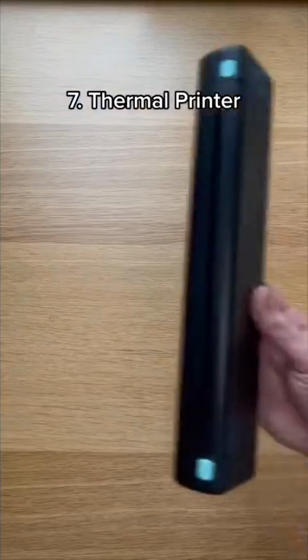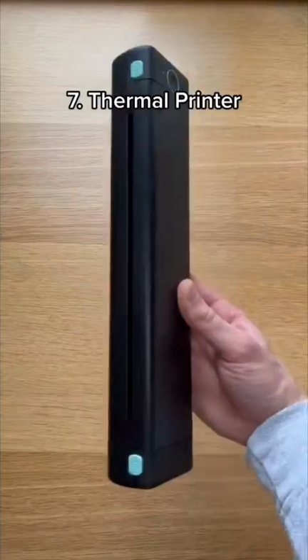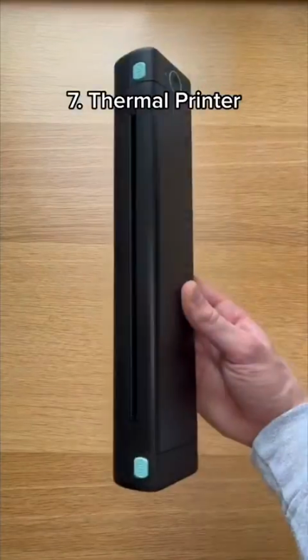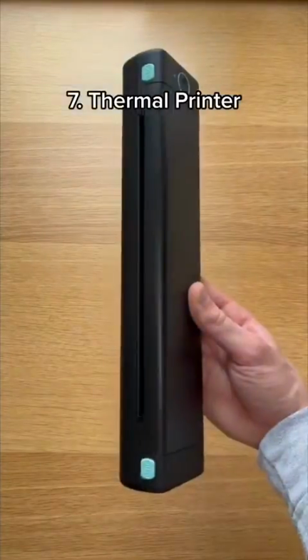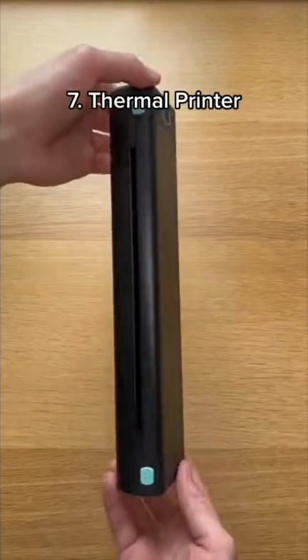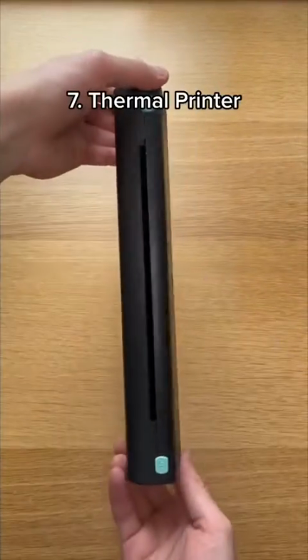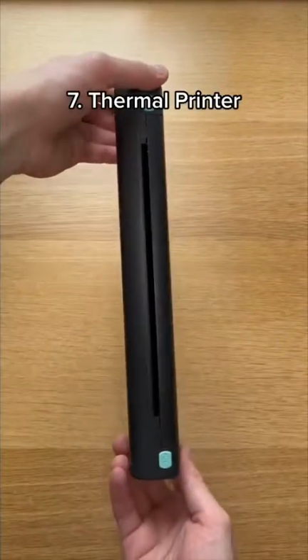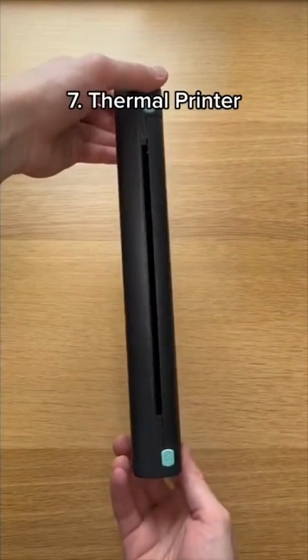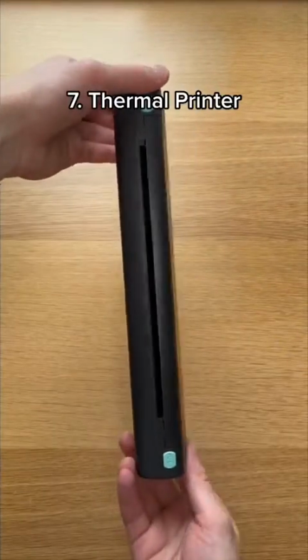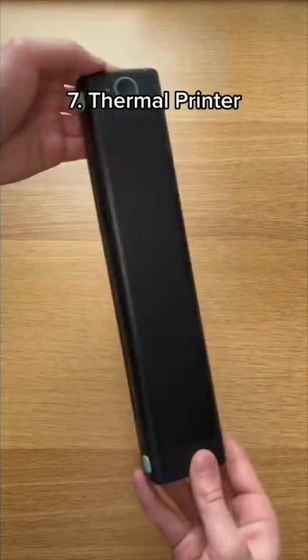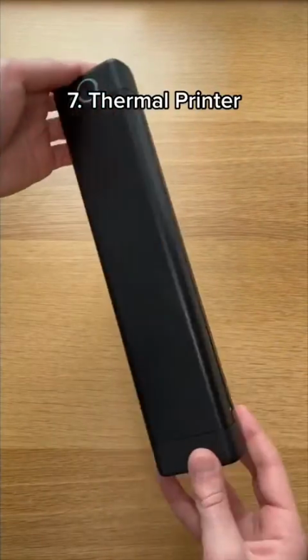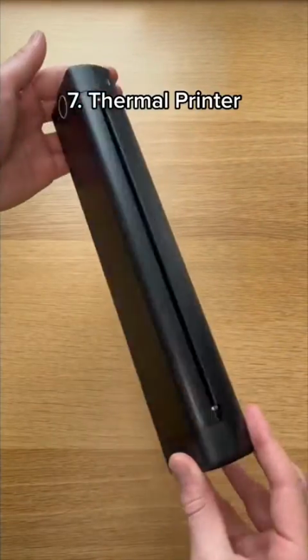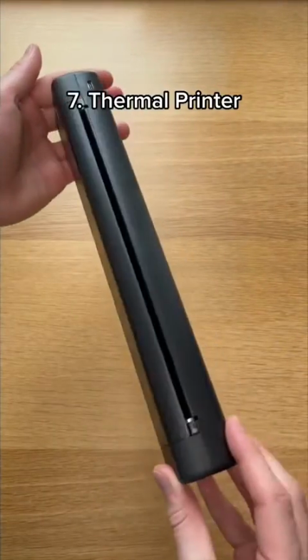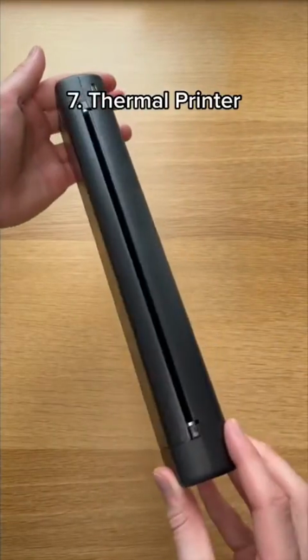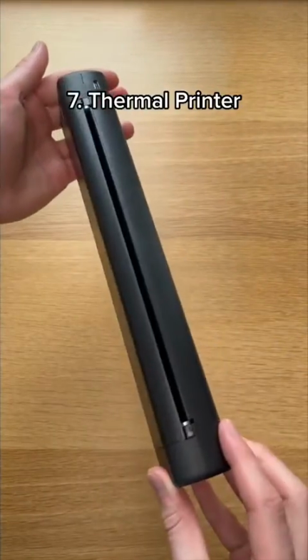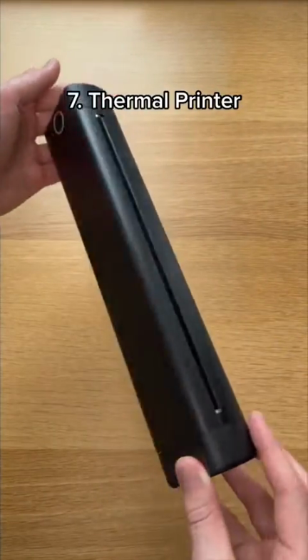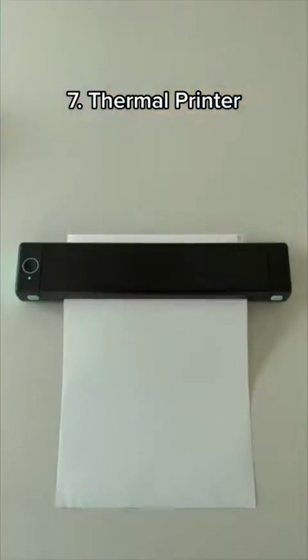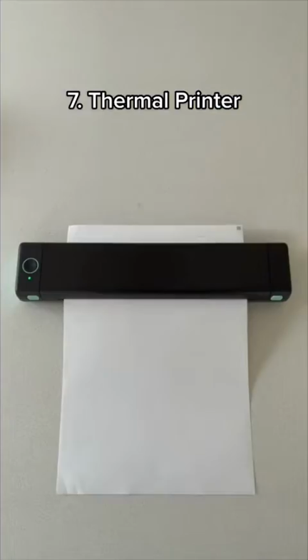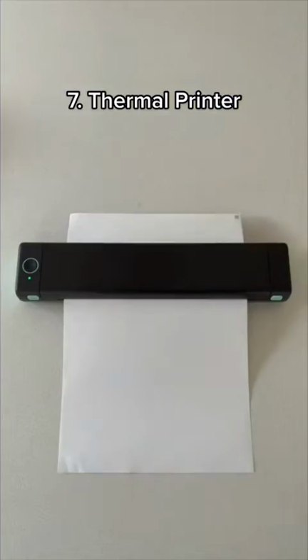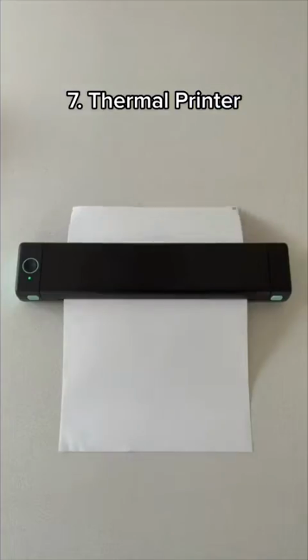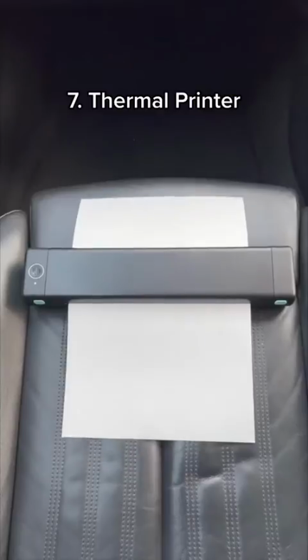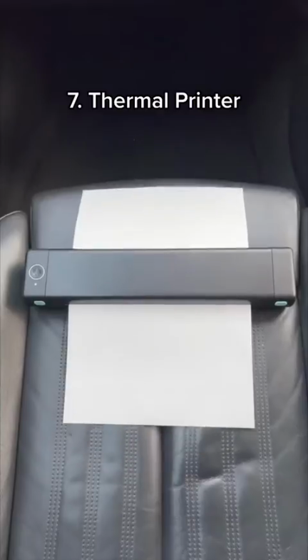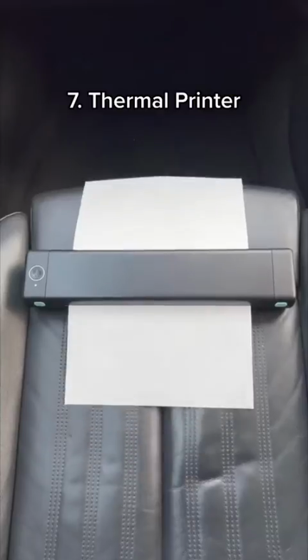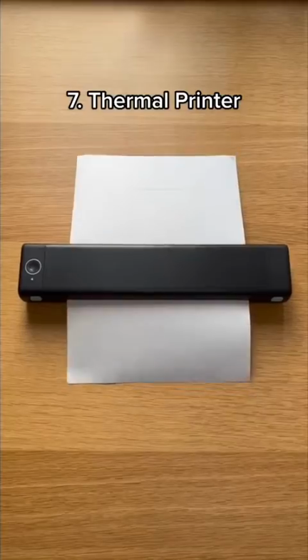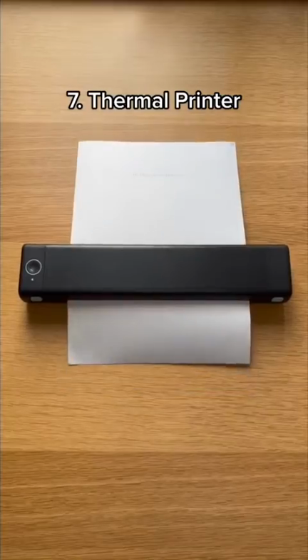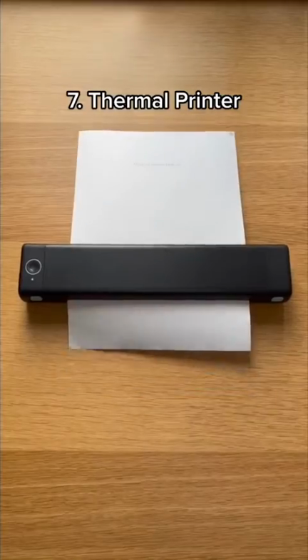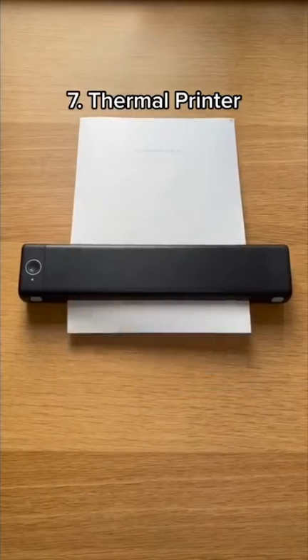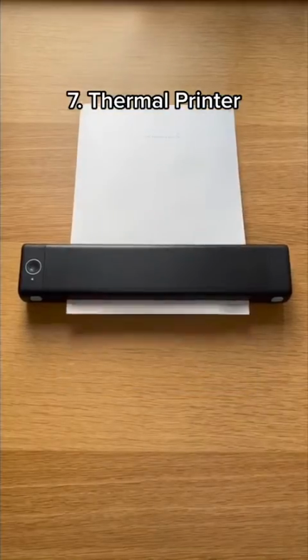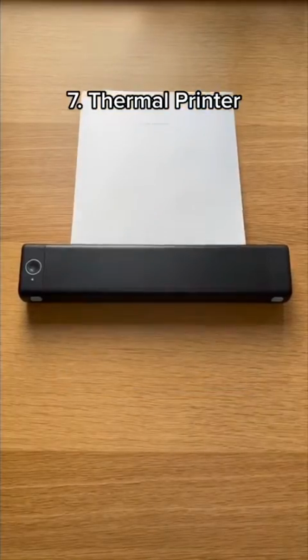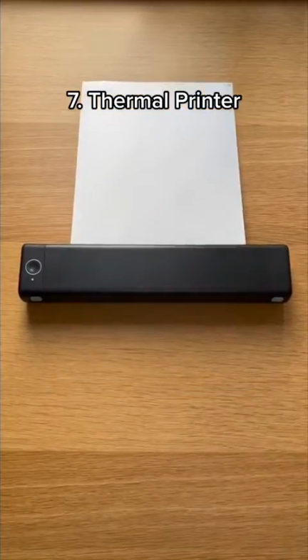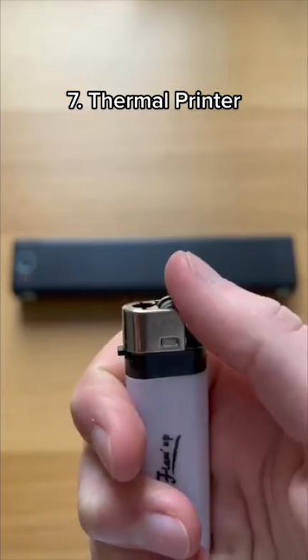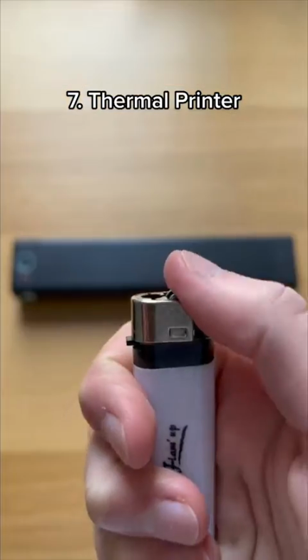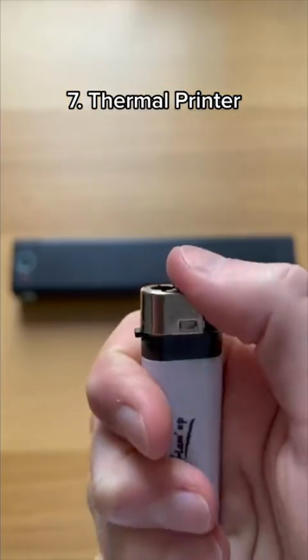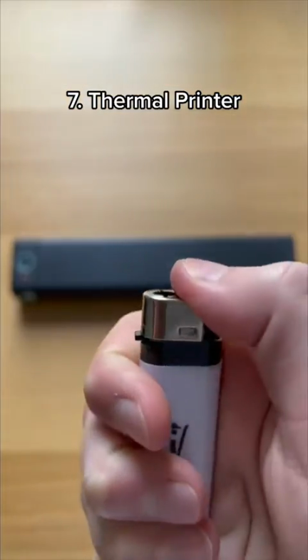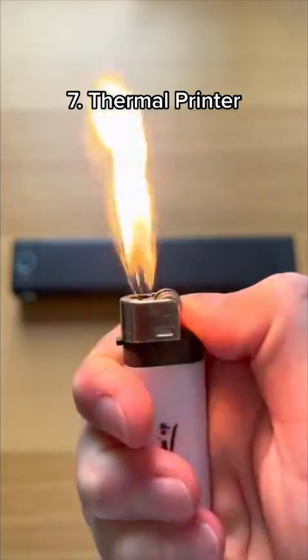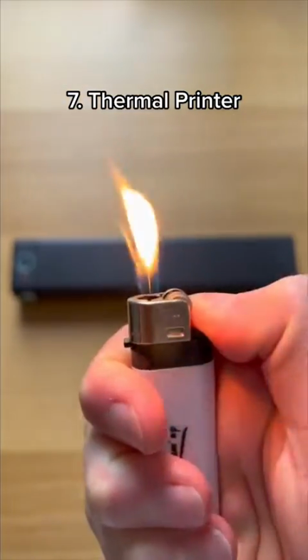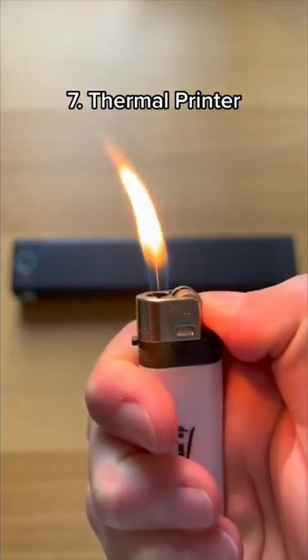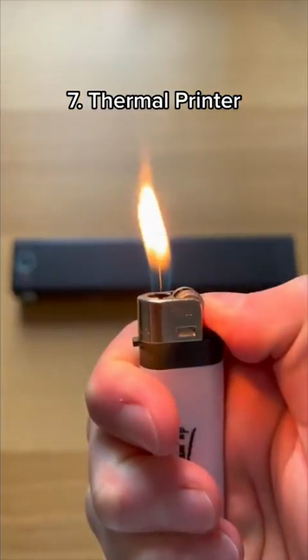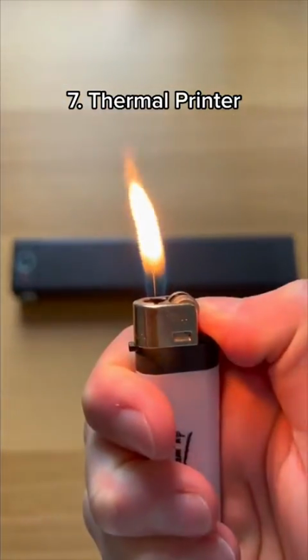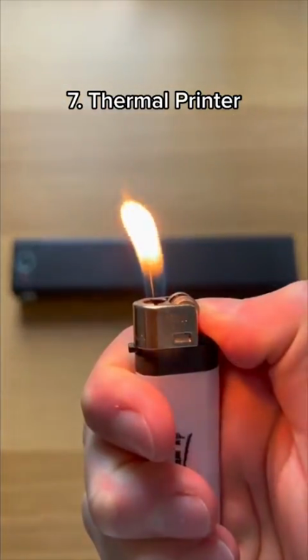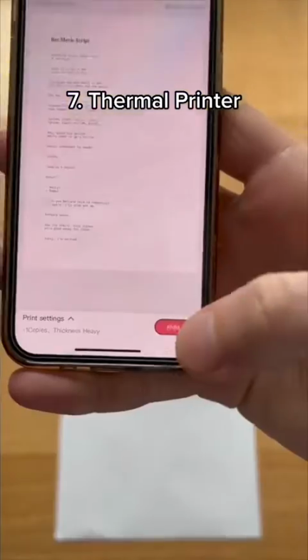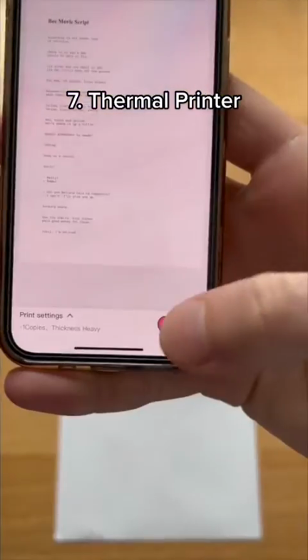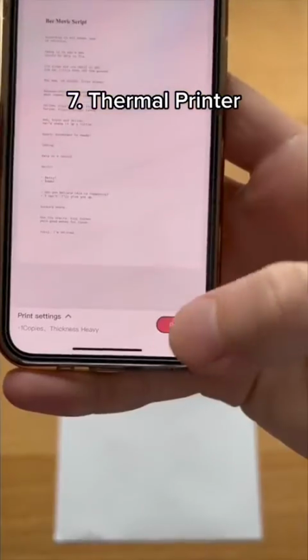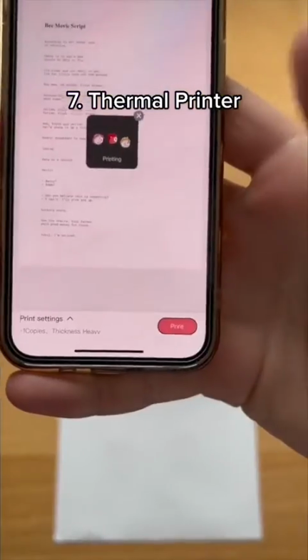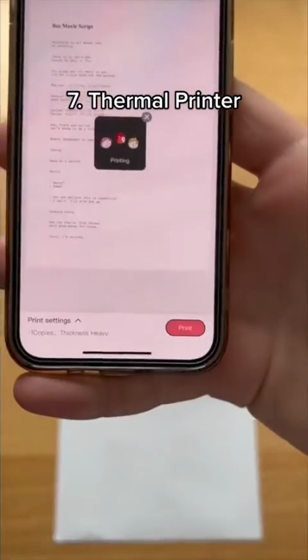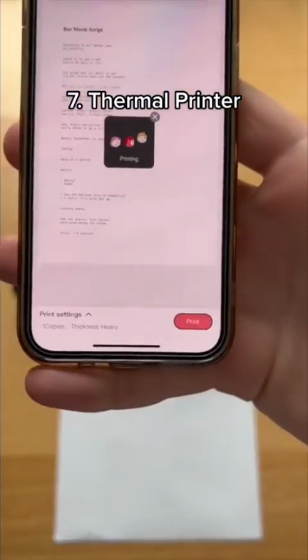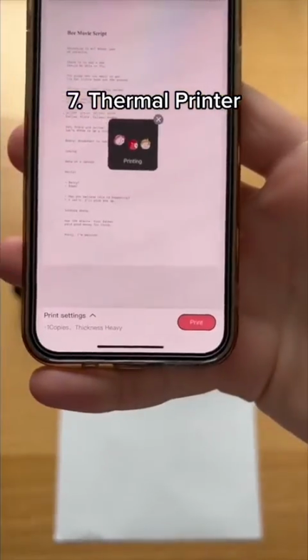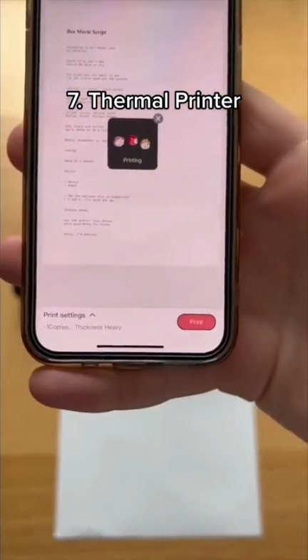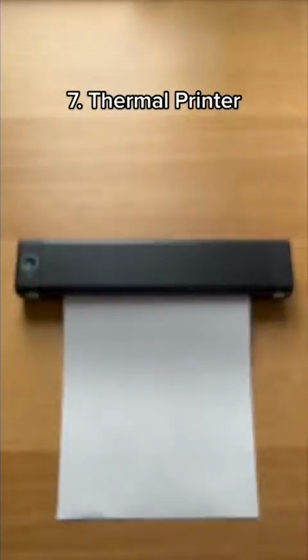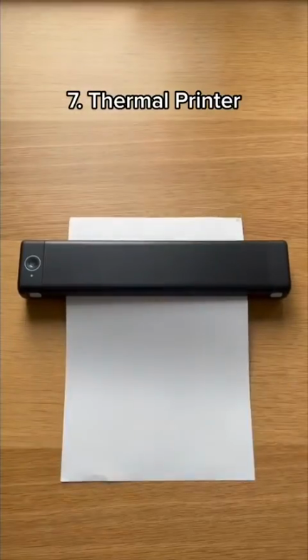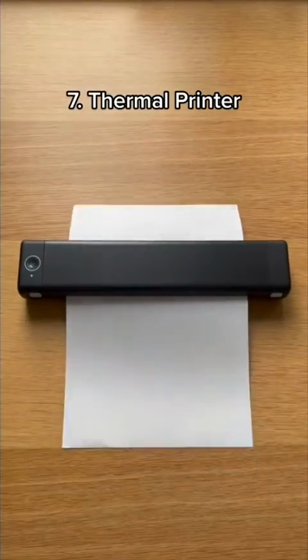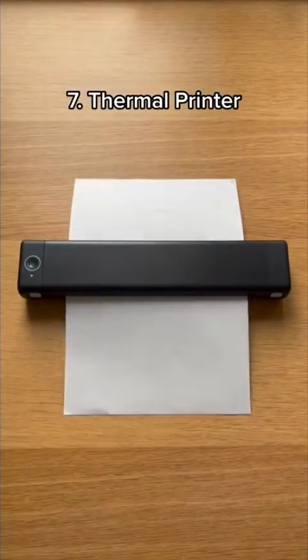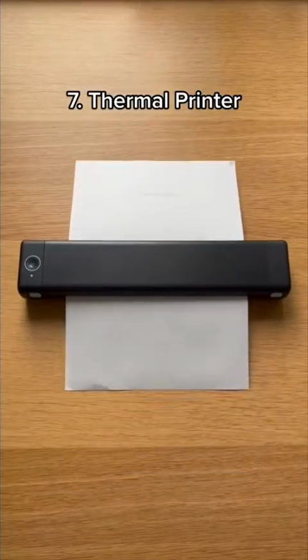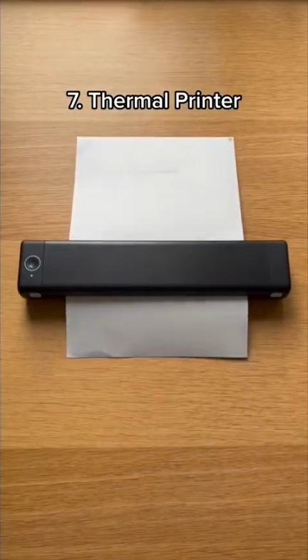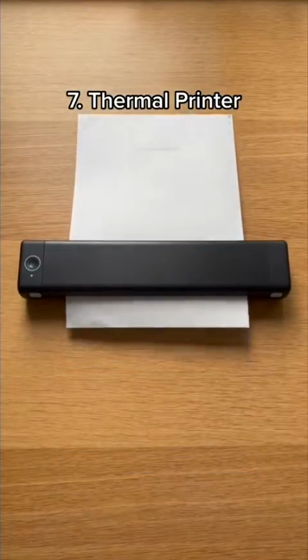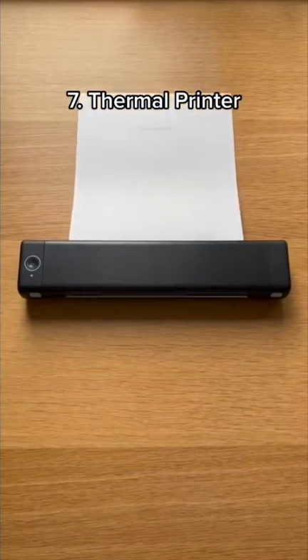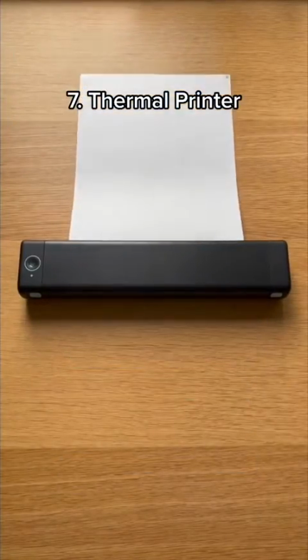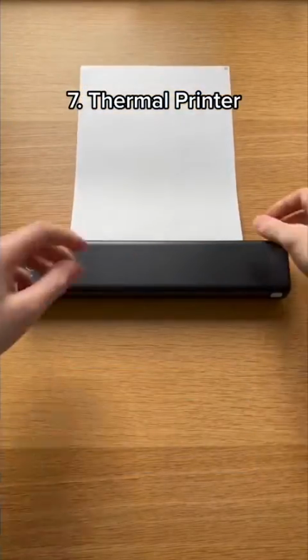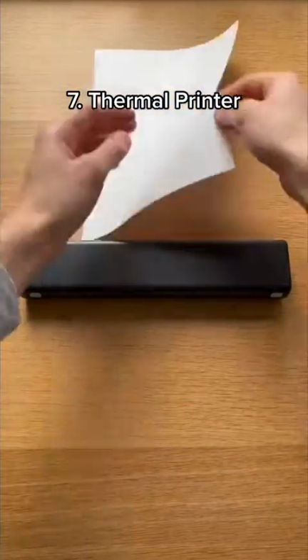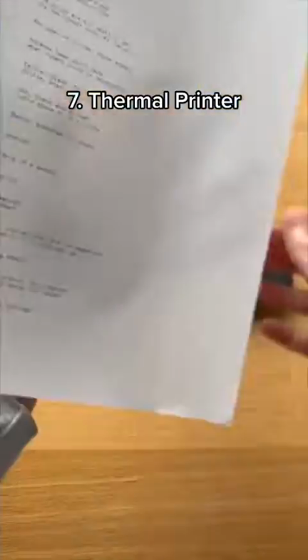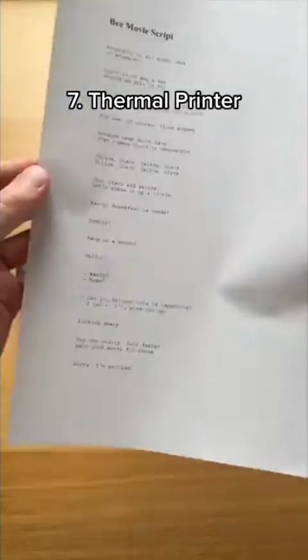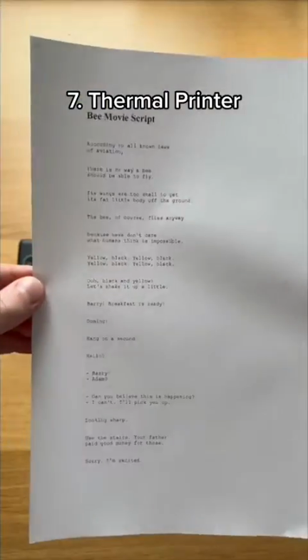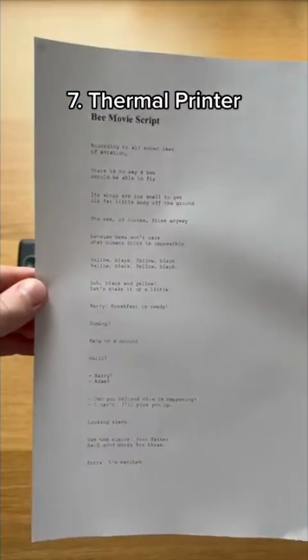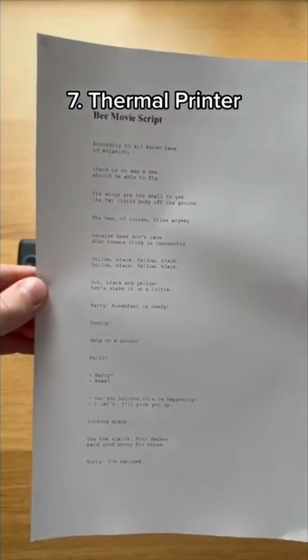This is a thermal printer which allows you to print things without using any ink. It uses thermal technology to print on the special paper, saving you money in the long run.